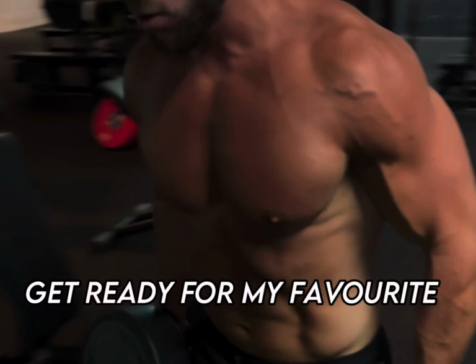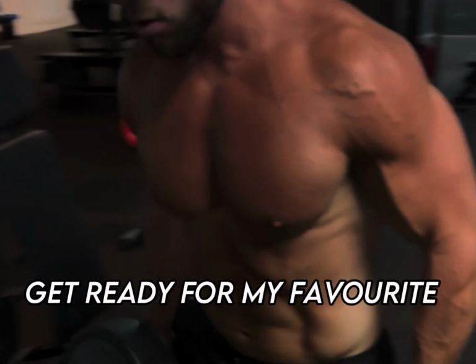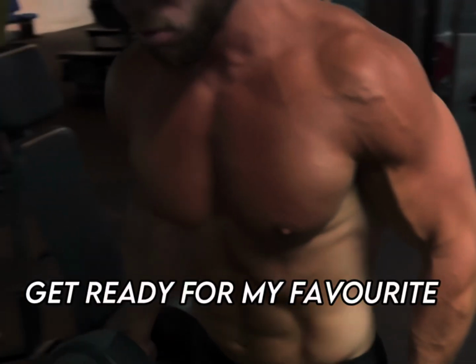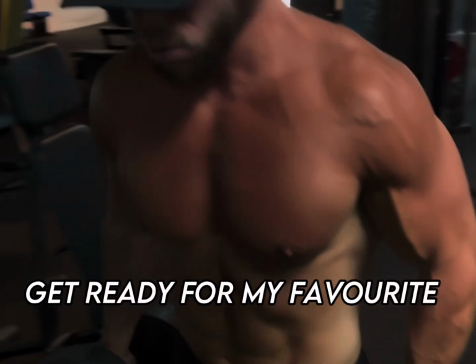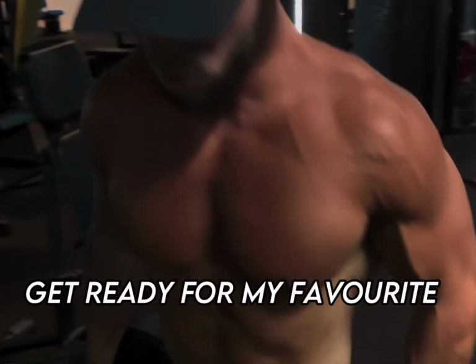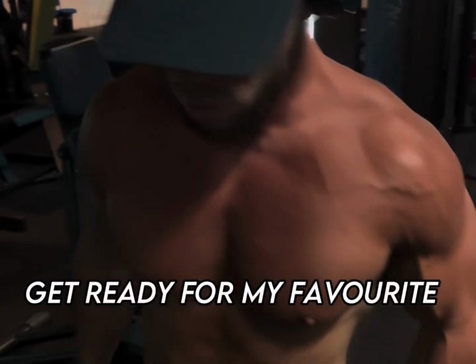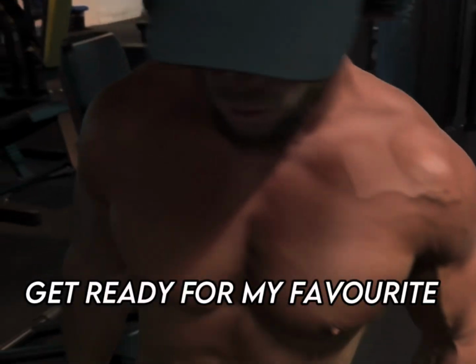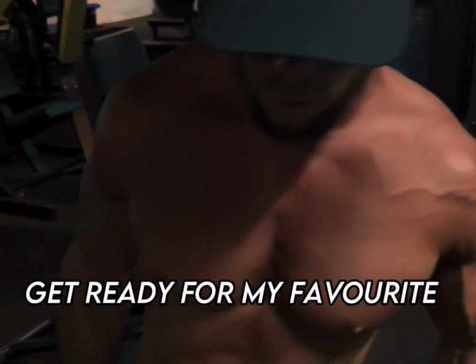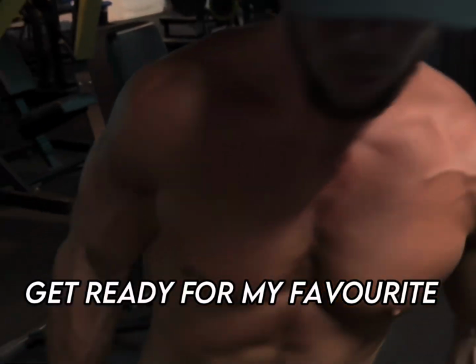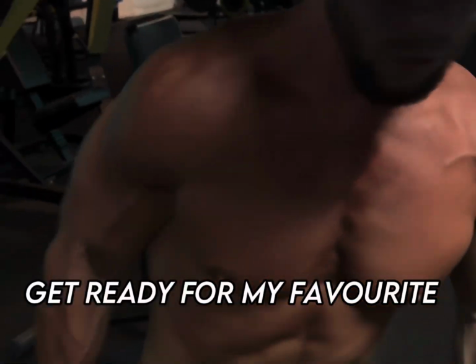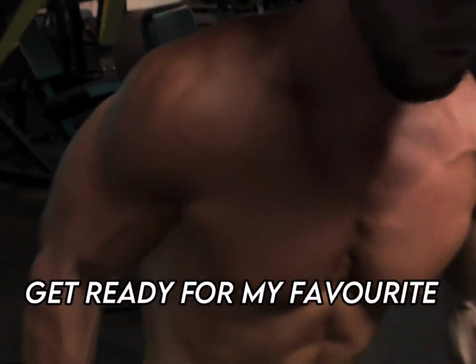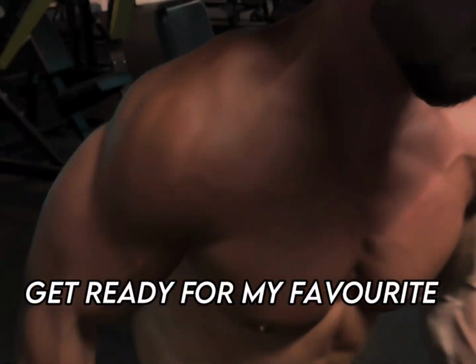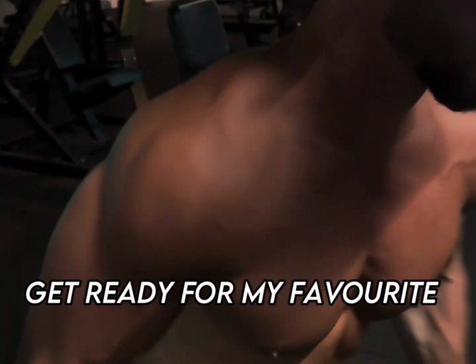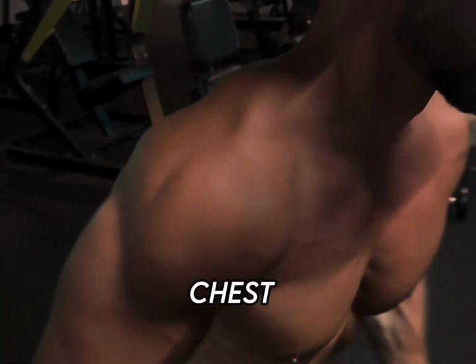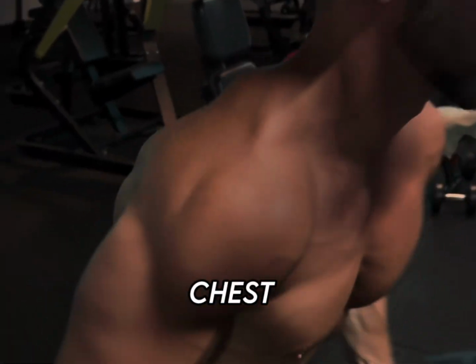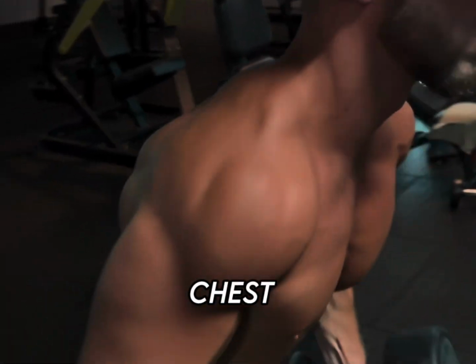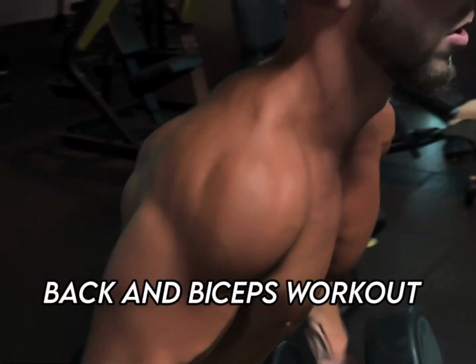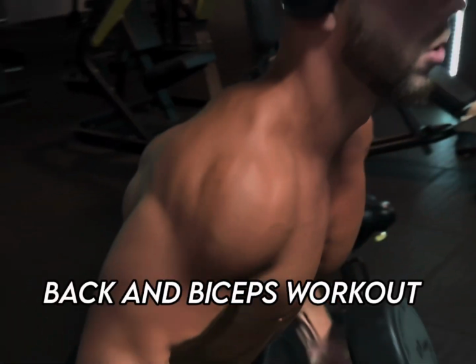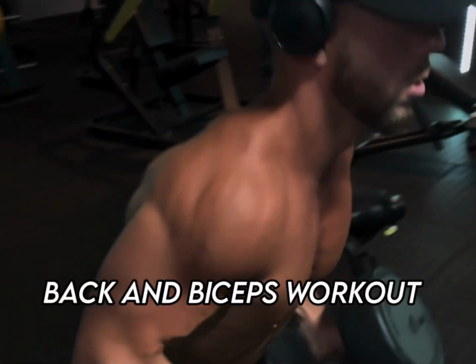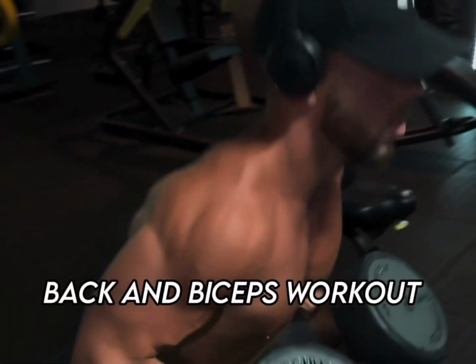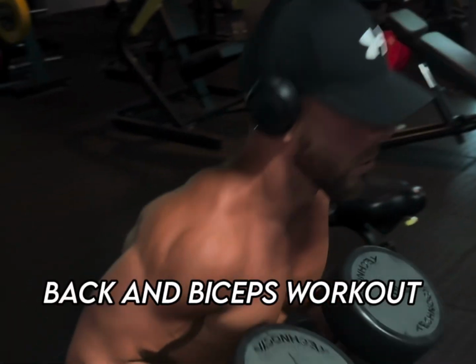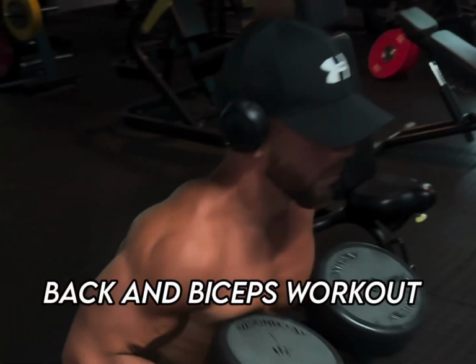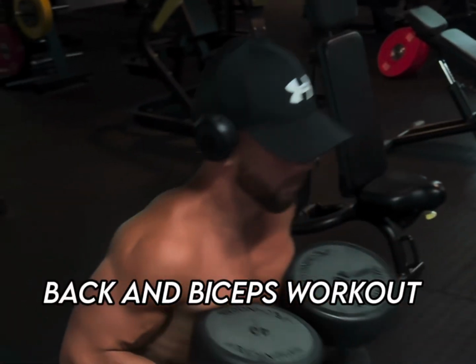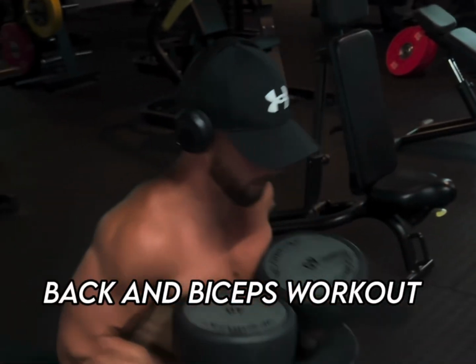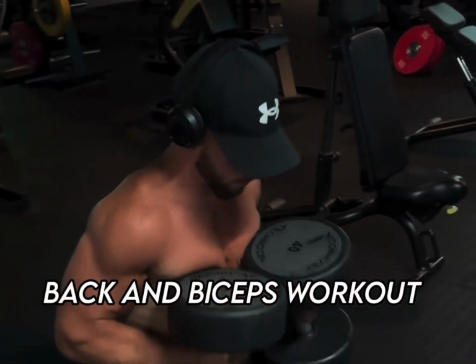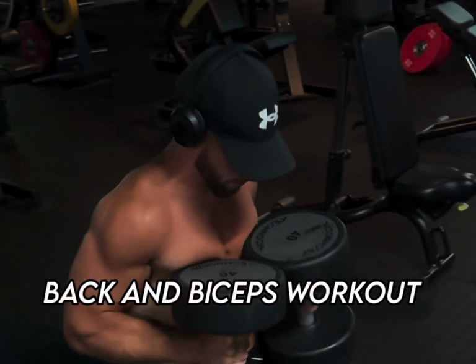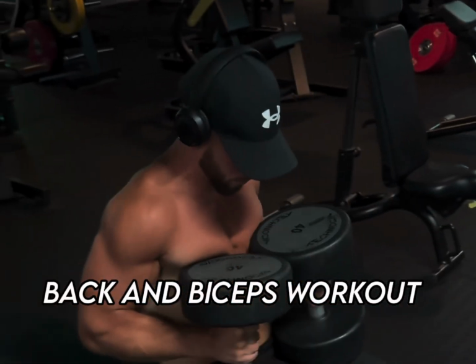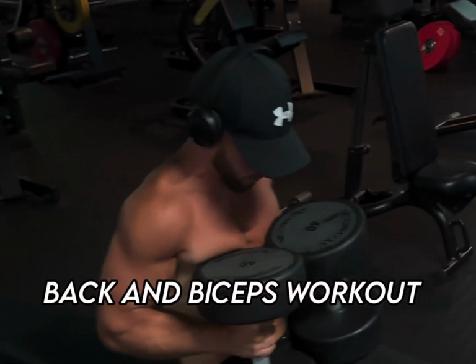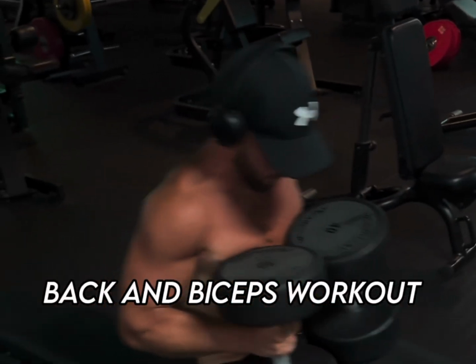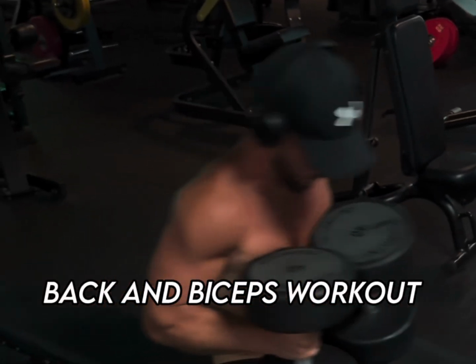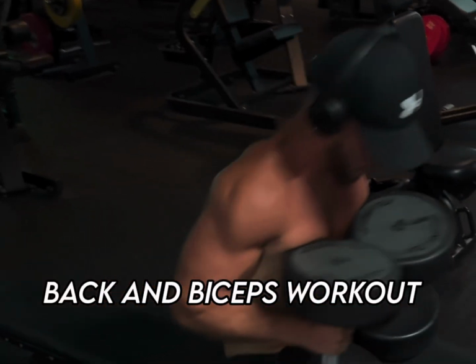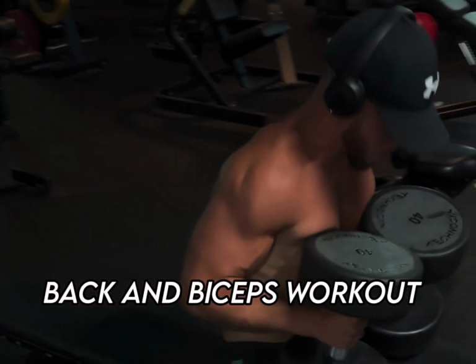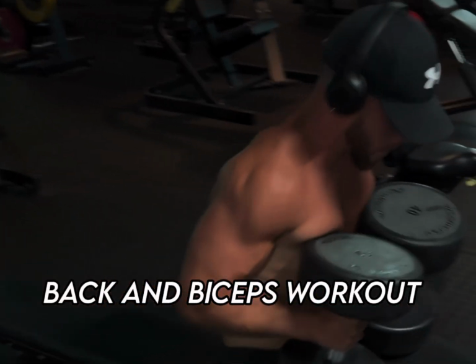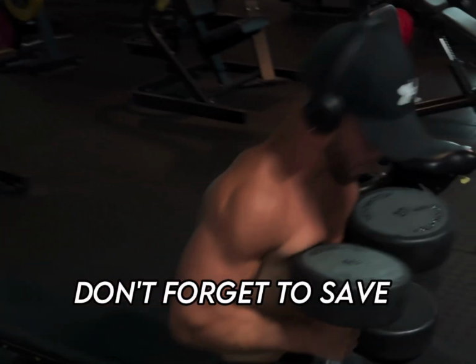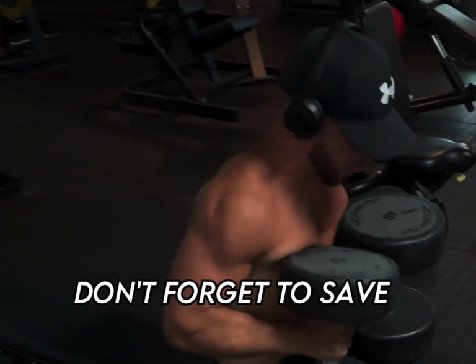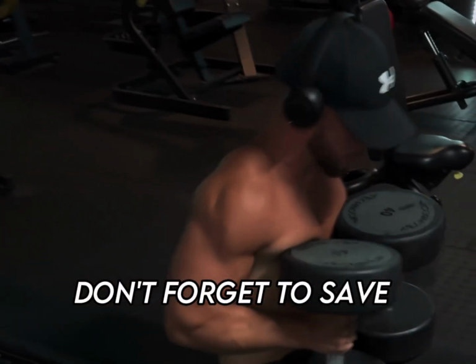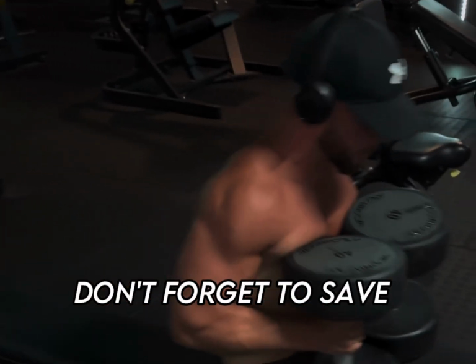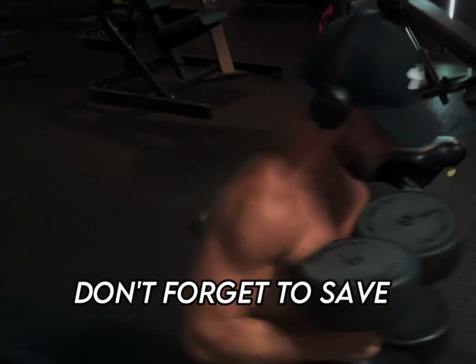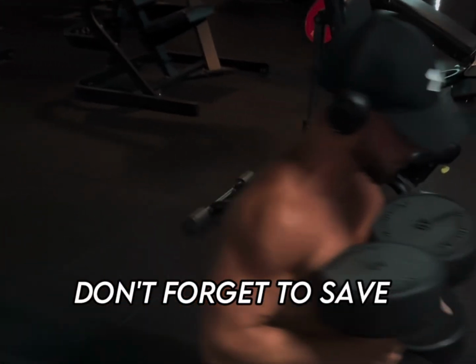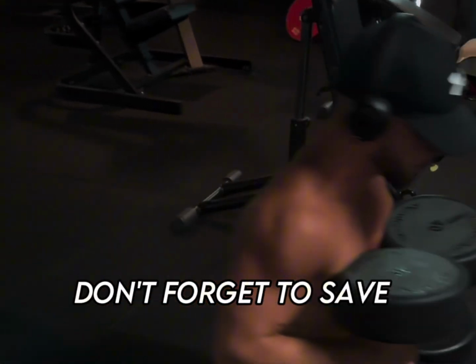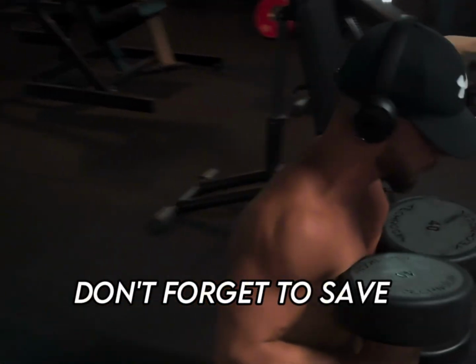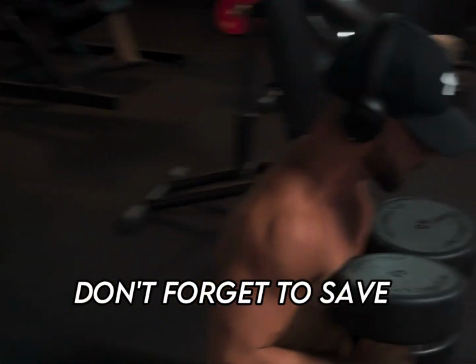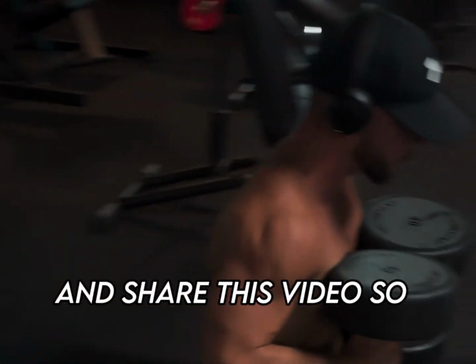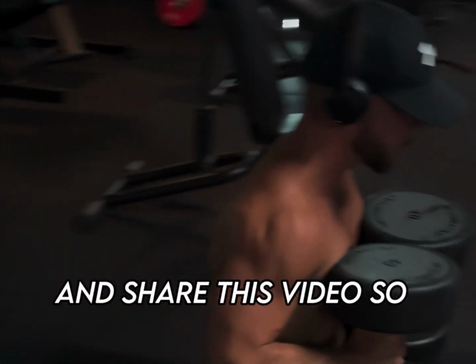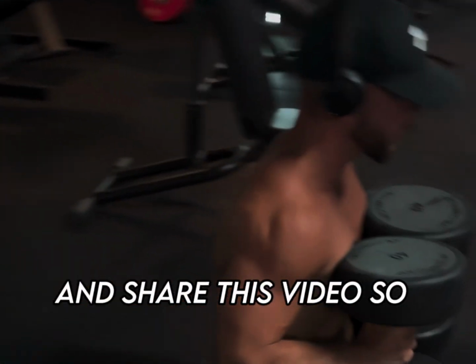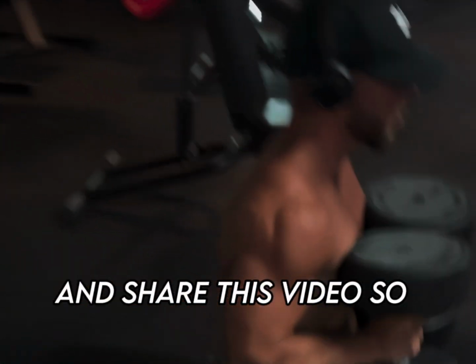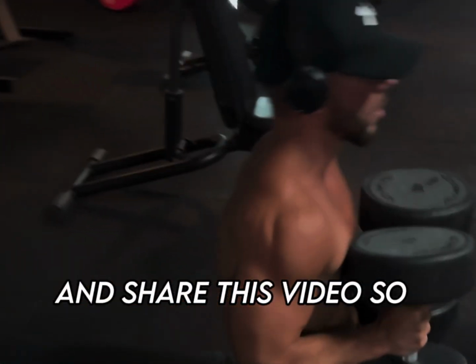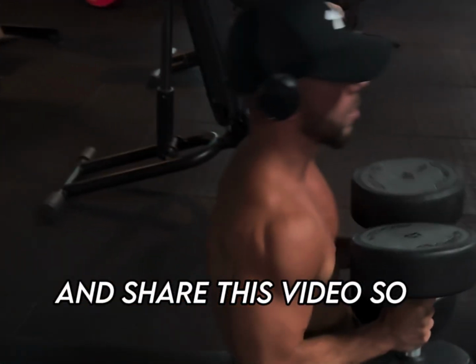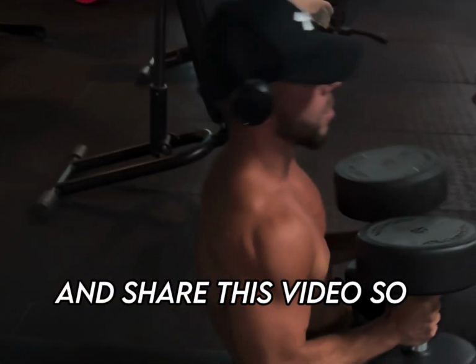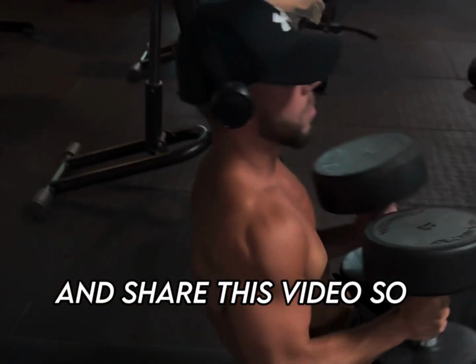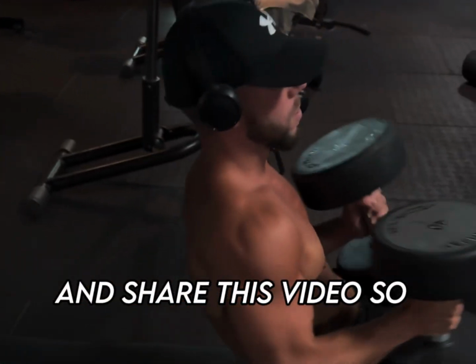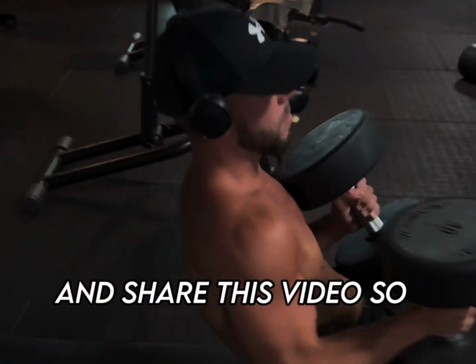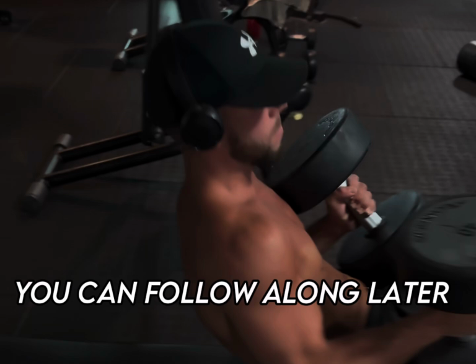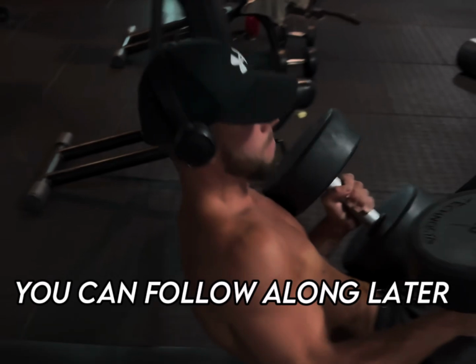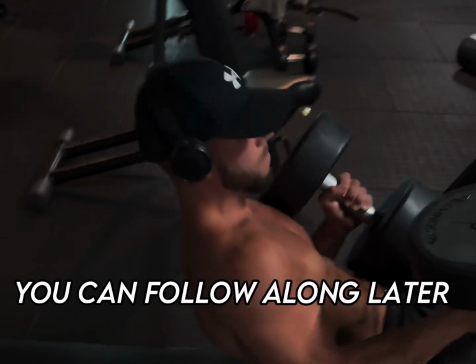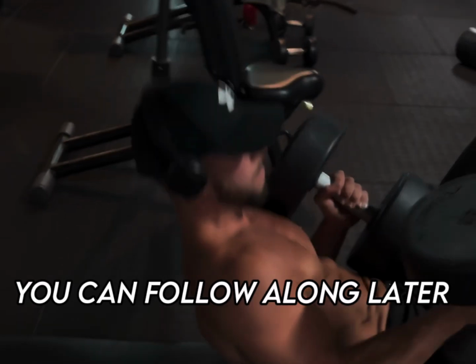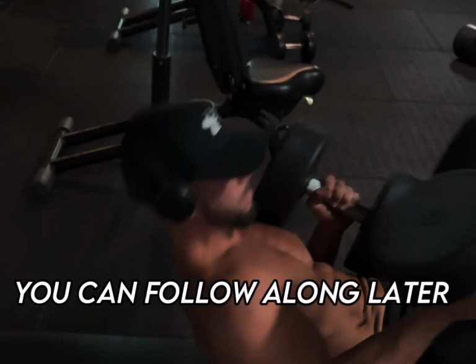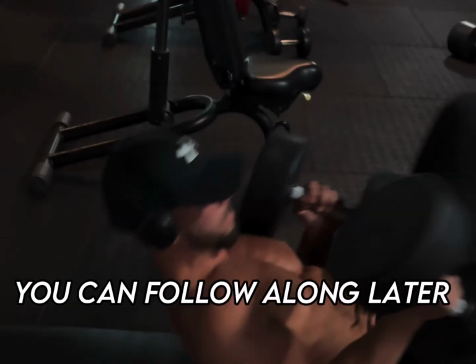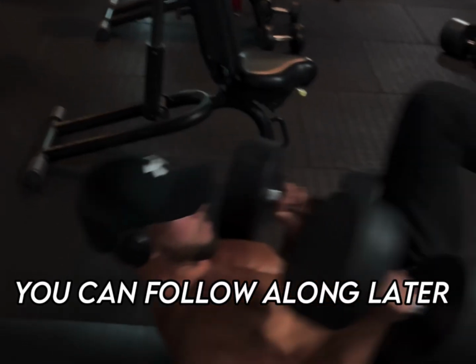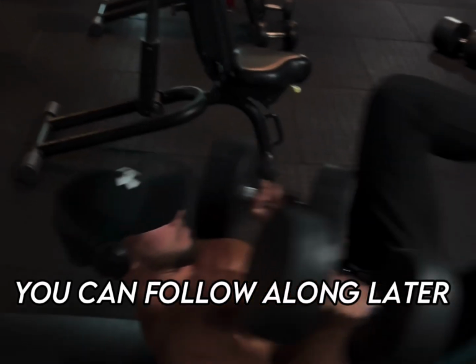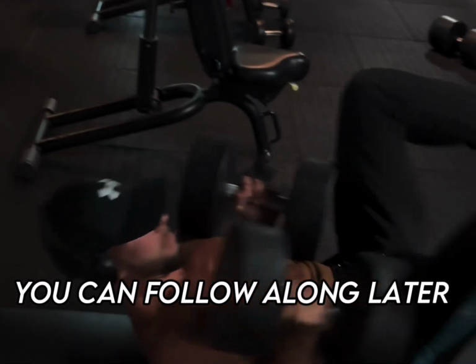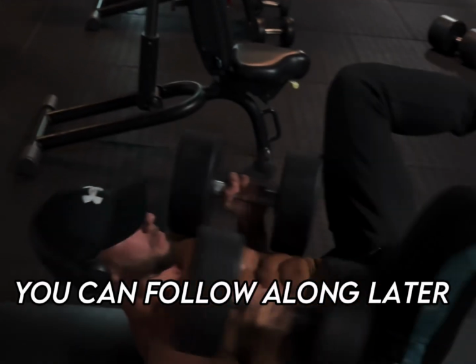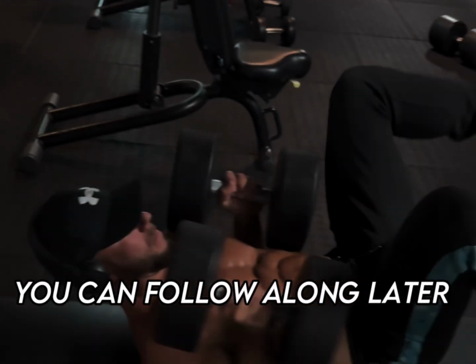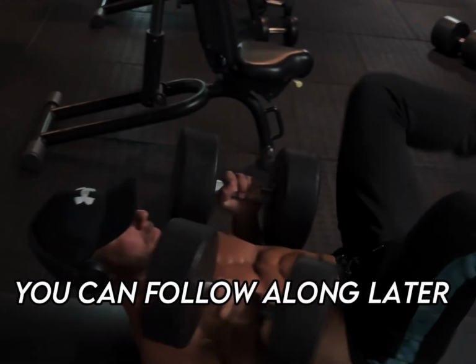Get ready for my favorite chest, back and biceps workout. Don't forget to save and share this video so you can follow along later.